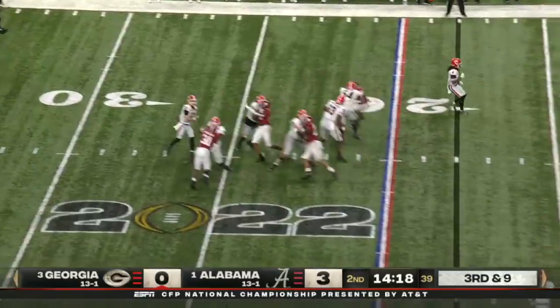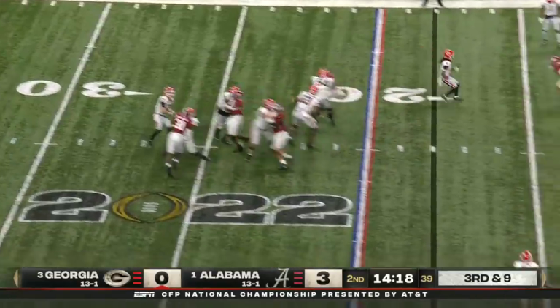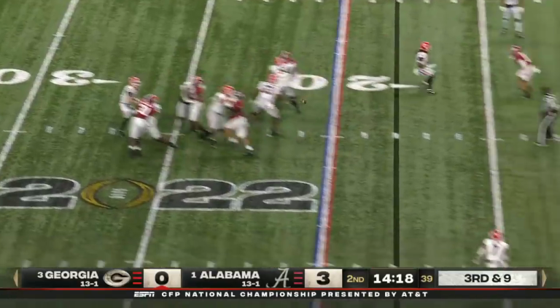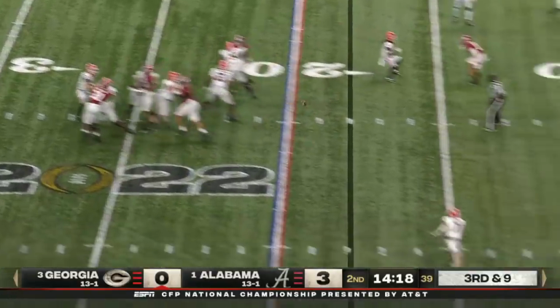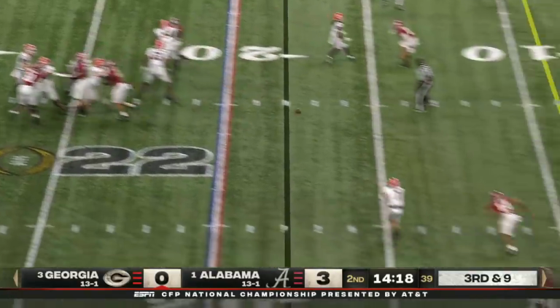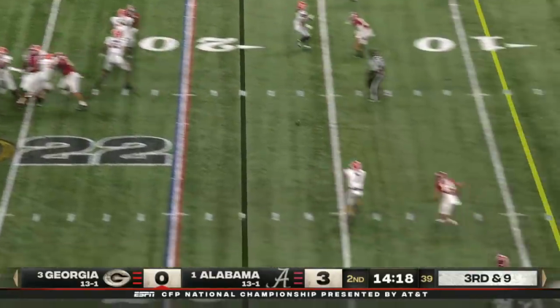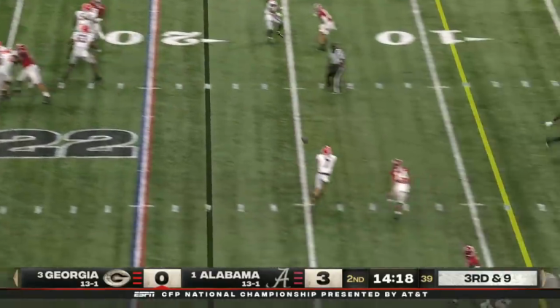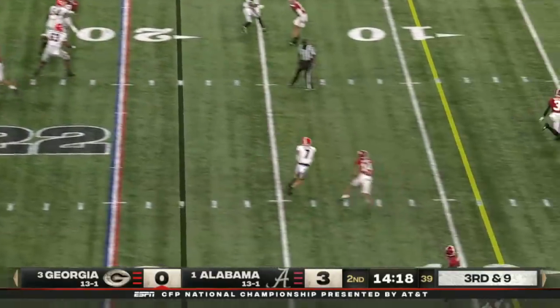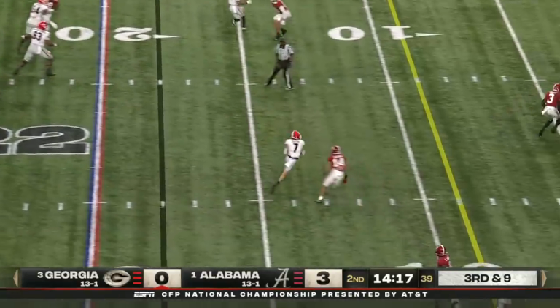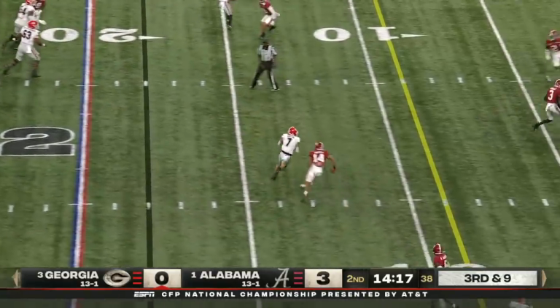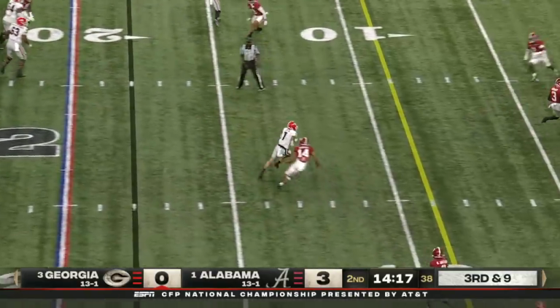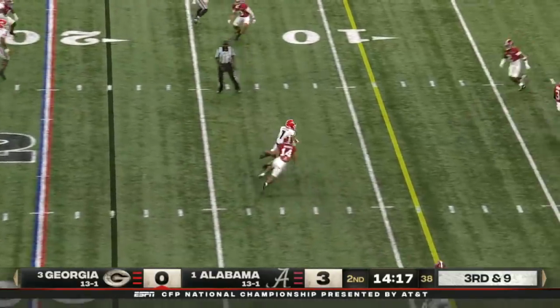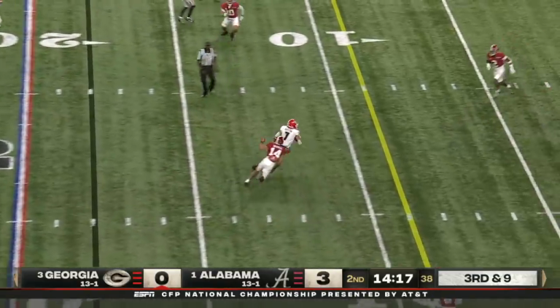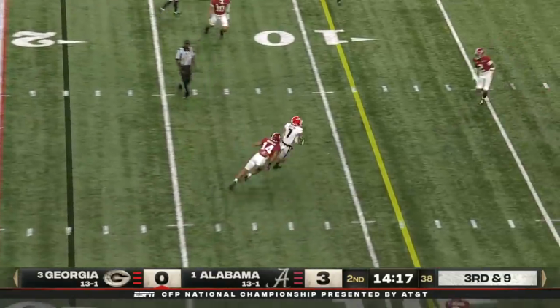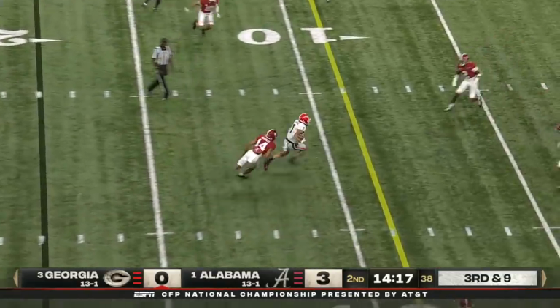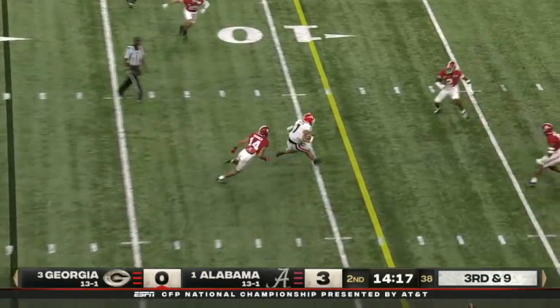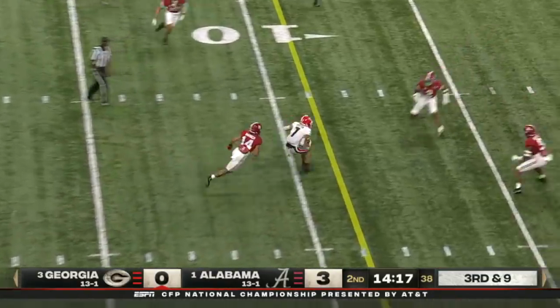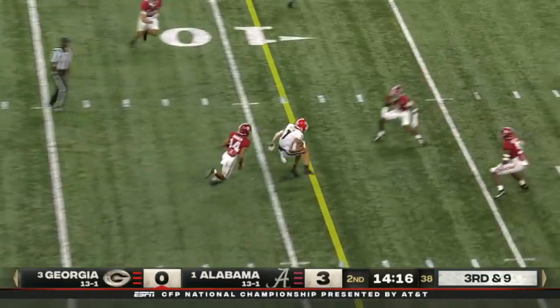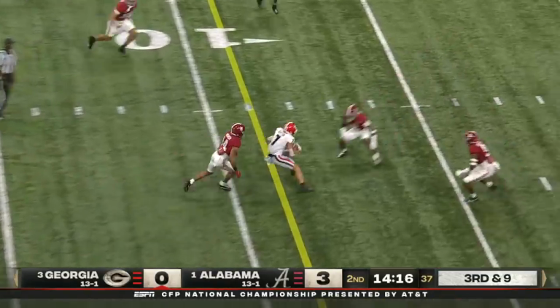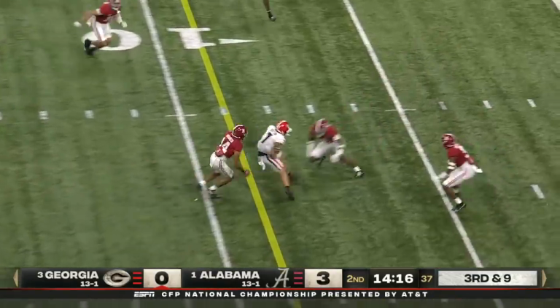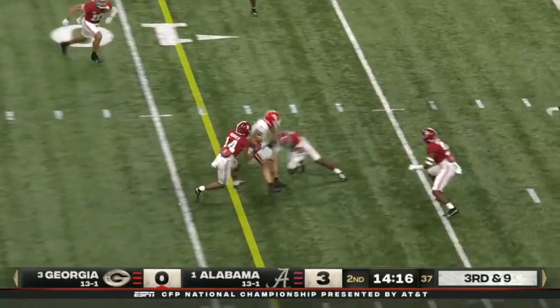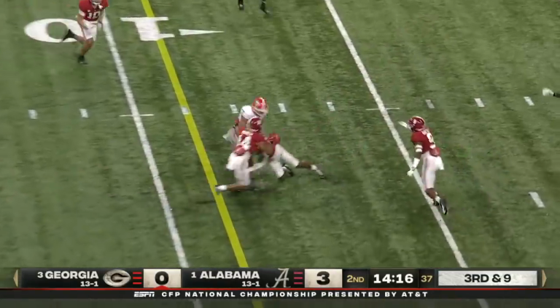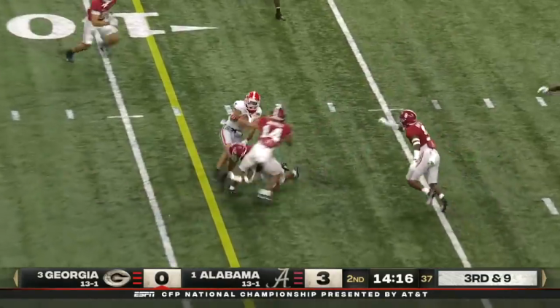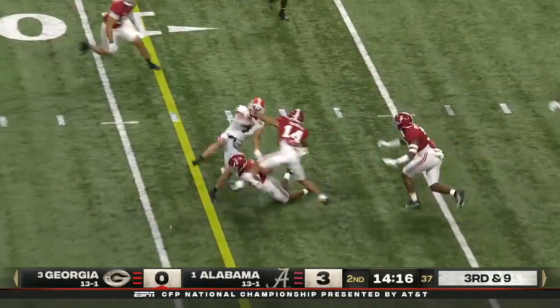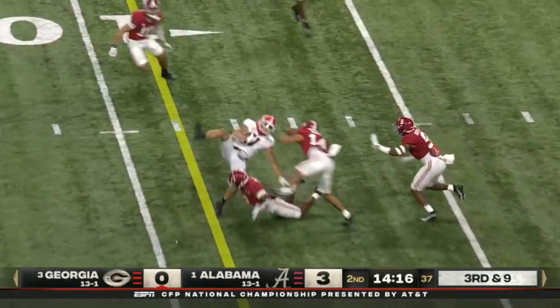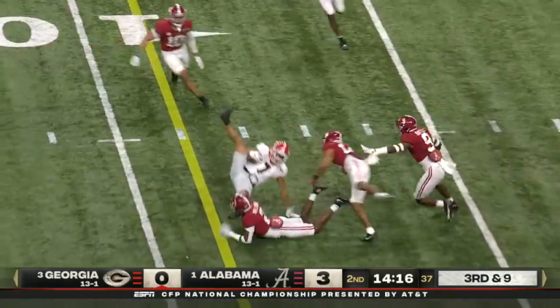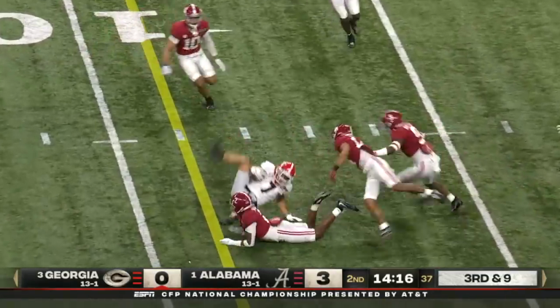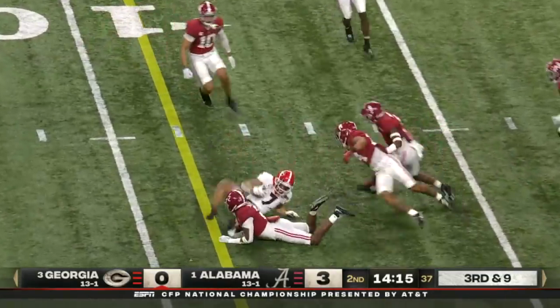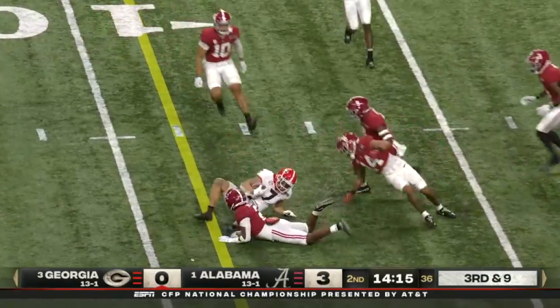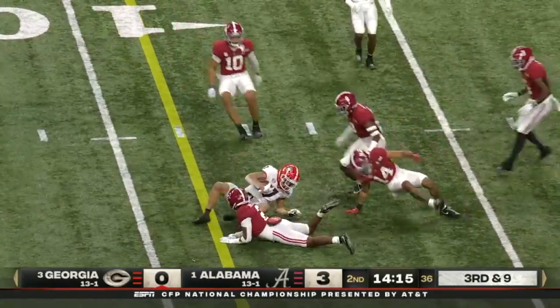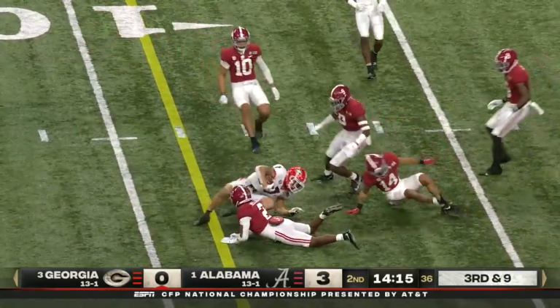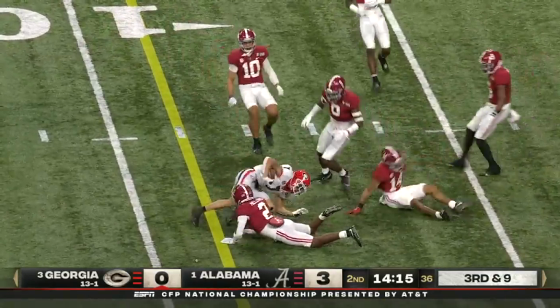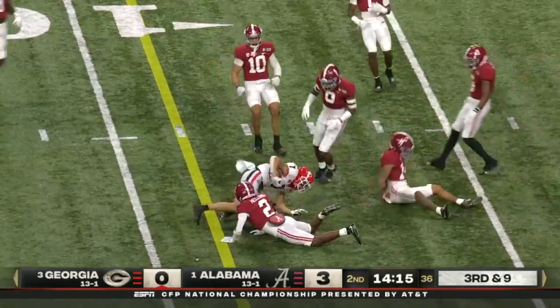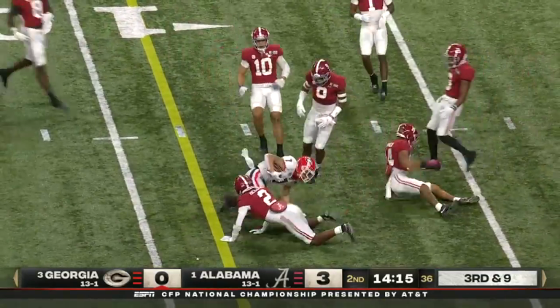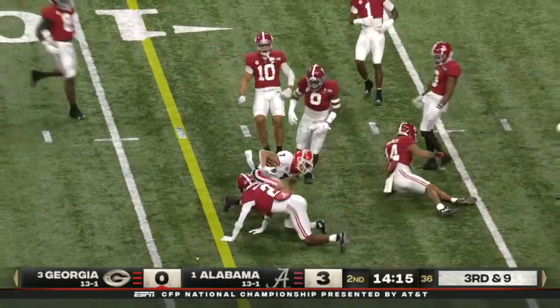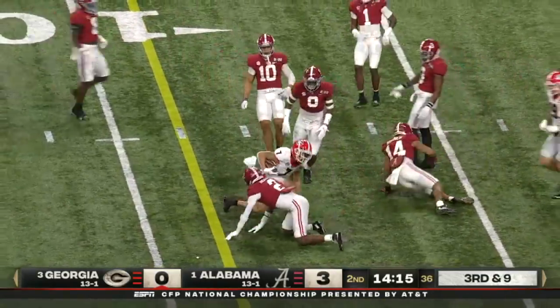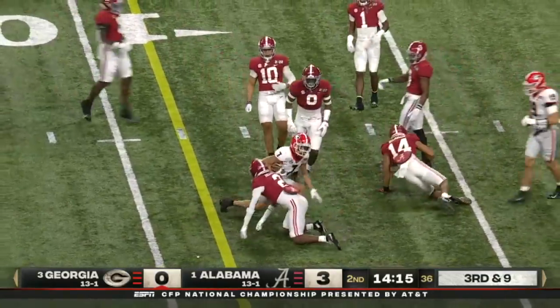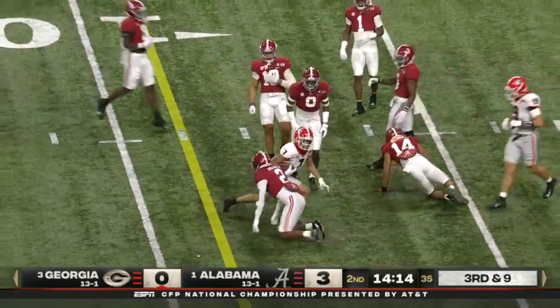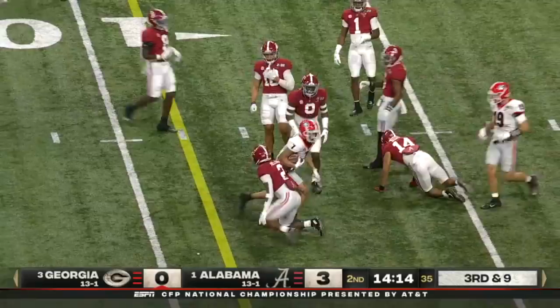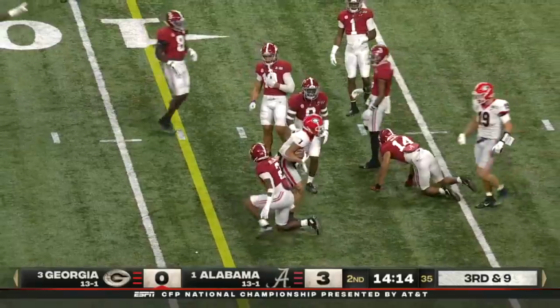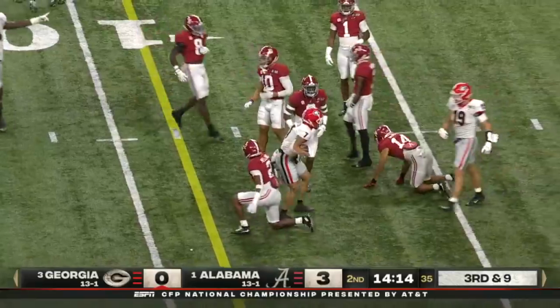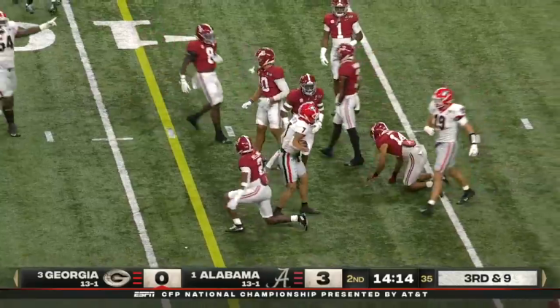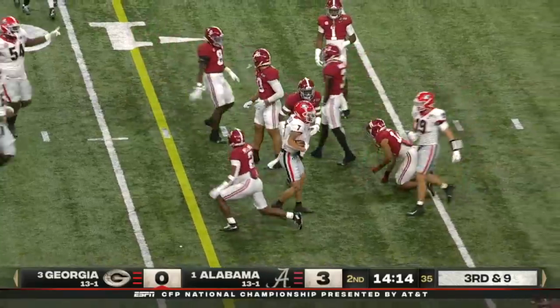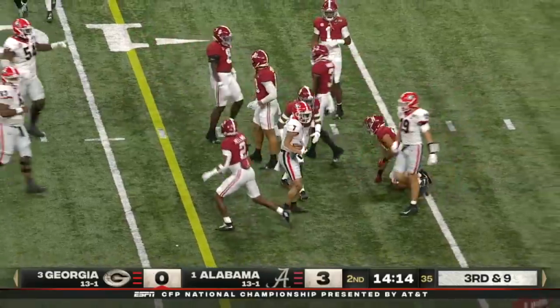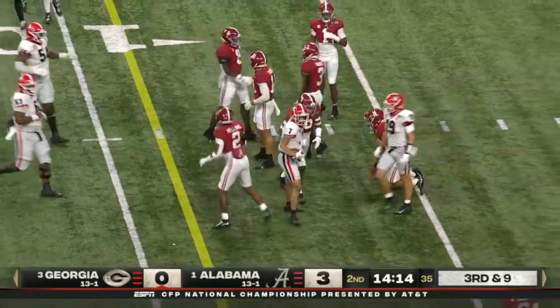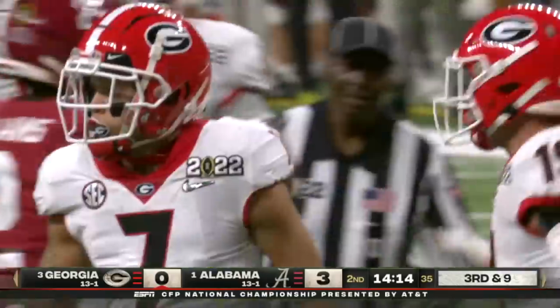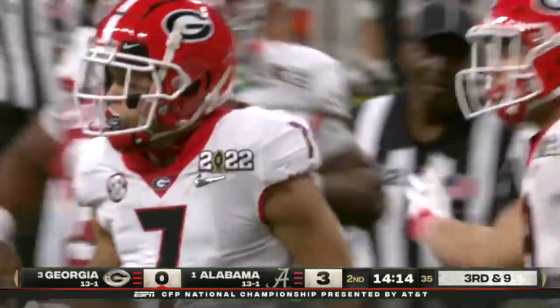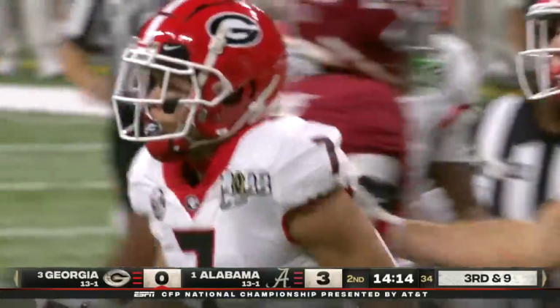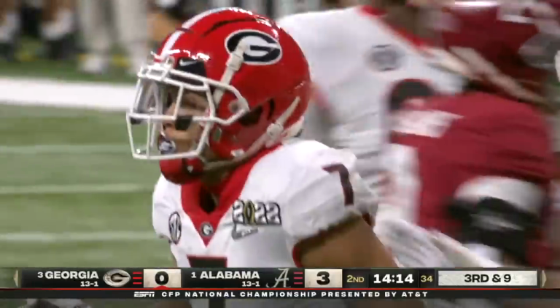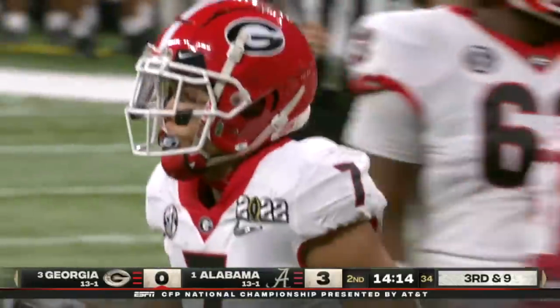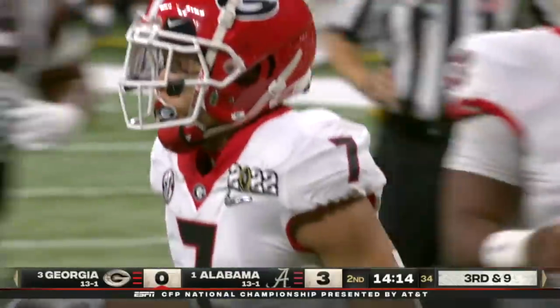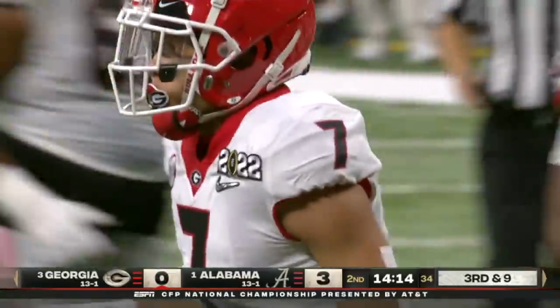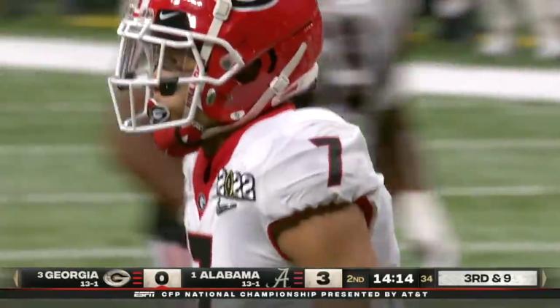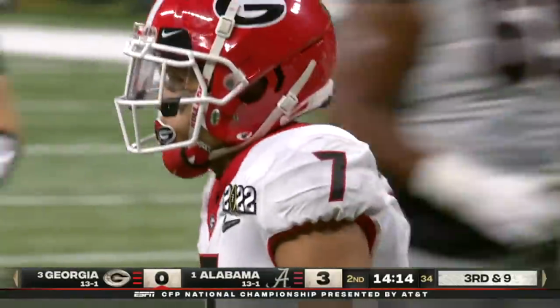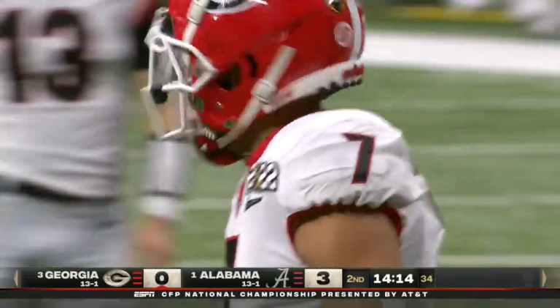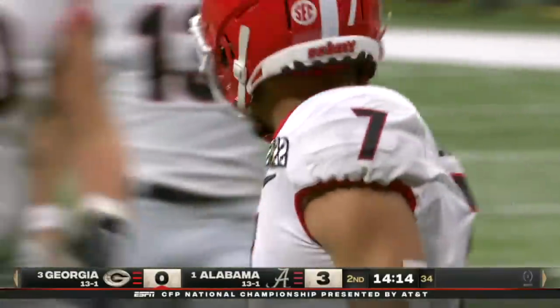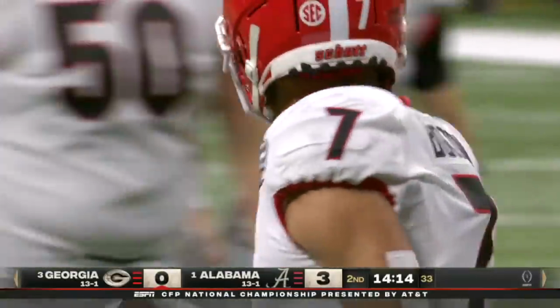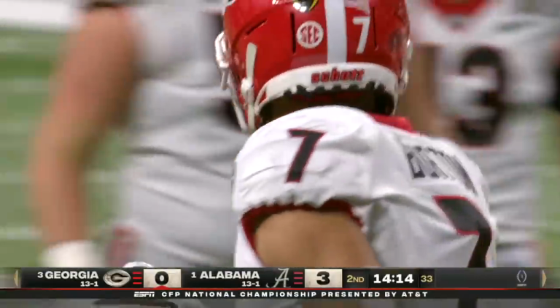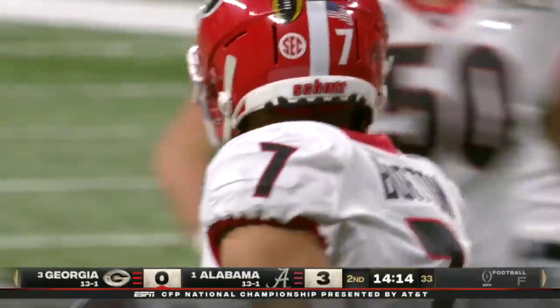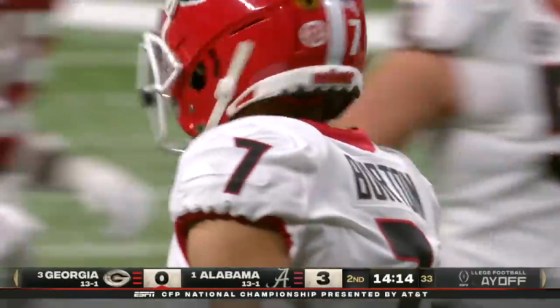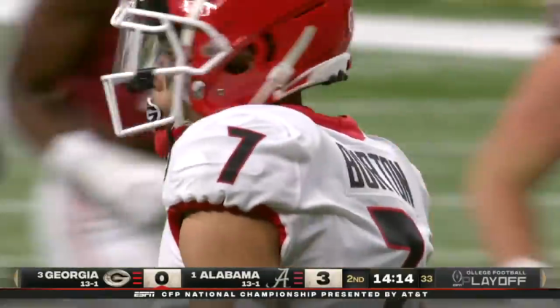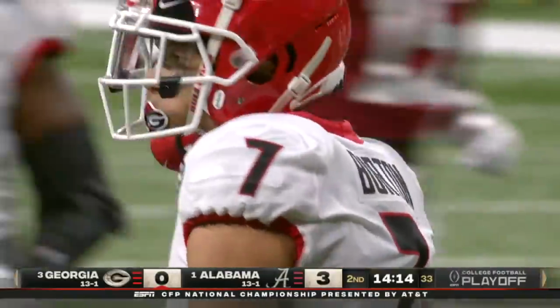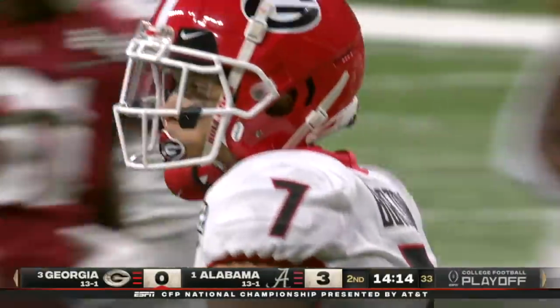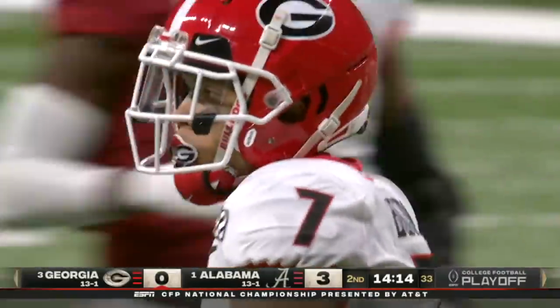Bennett faces a third and nine. Last time, ball knocked quickly. Barton on a slant — makes a man miss and spins down. First and goal, Georgia.